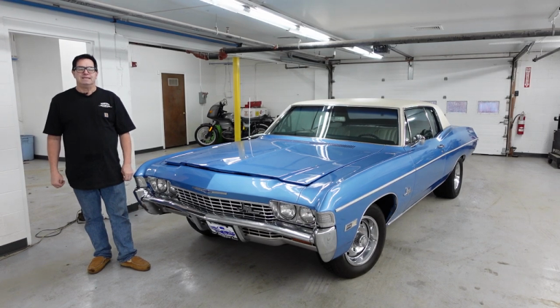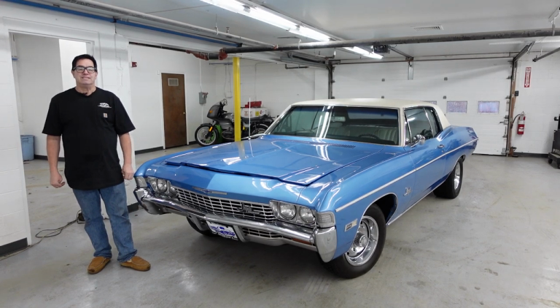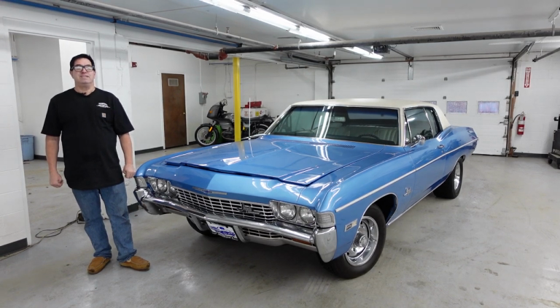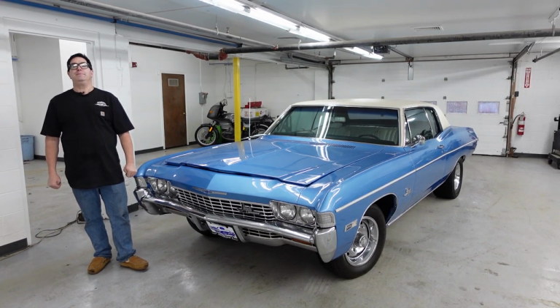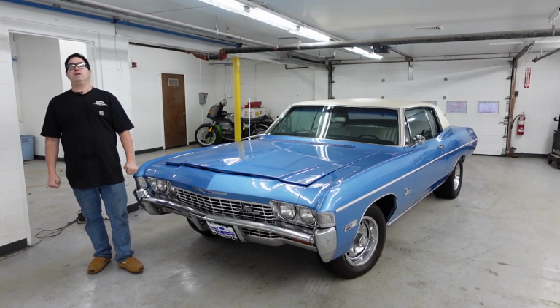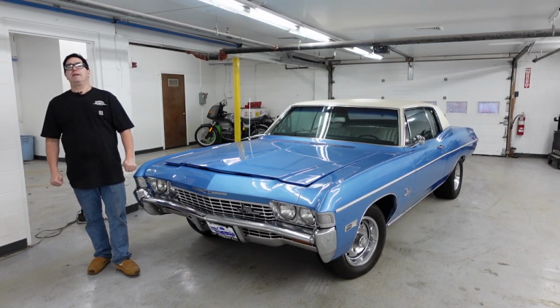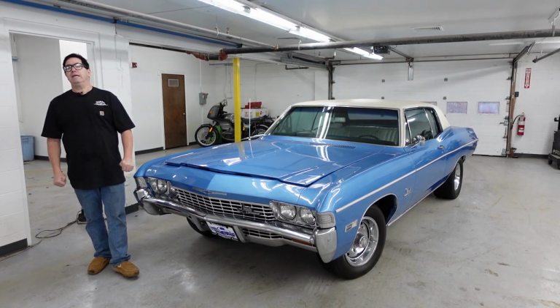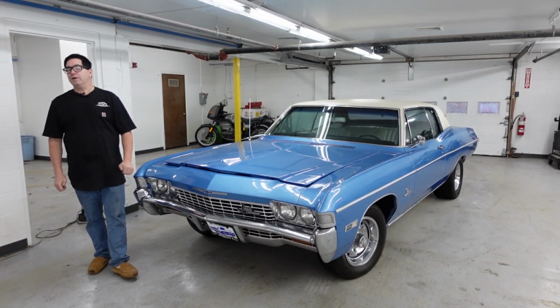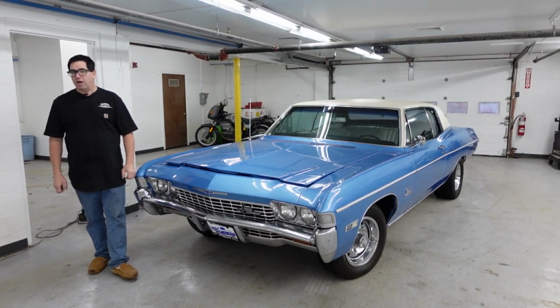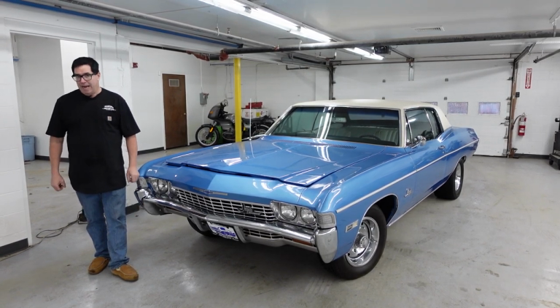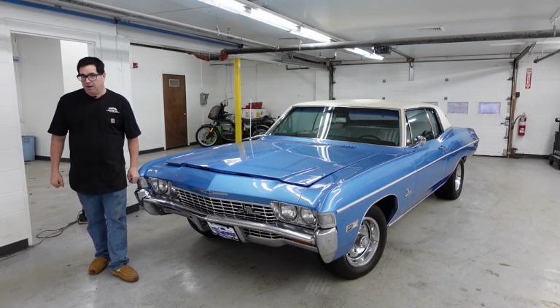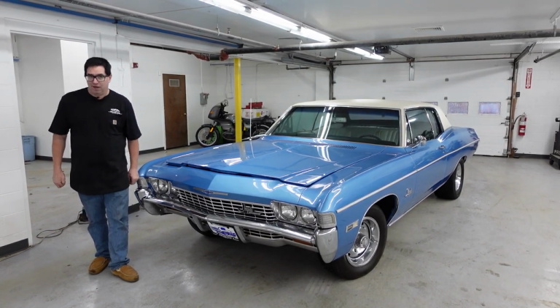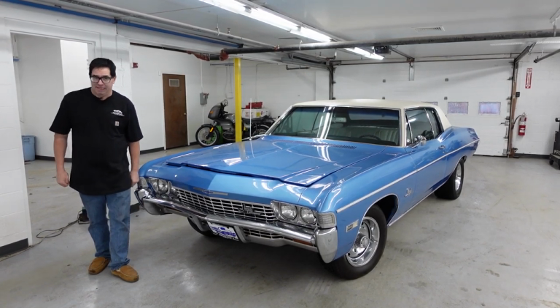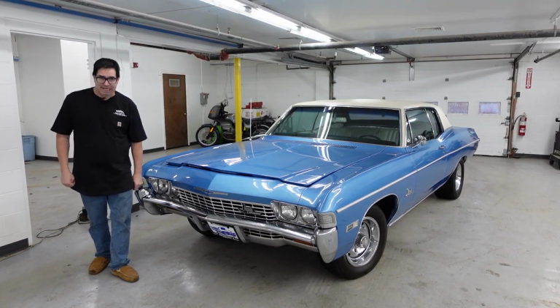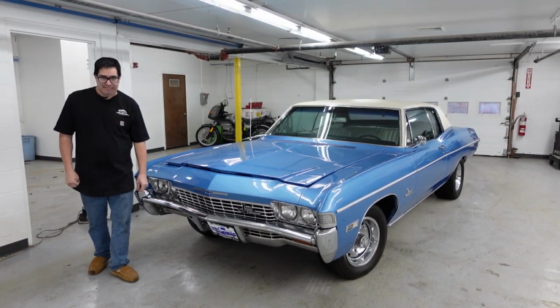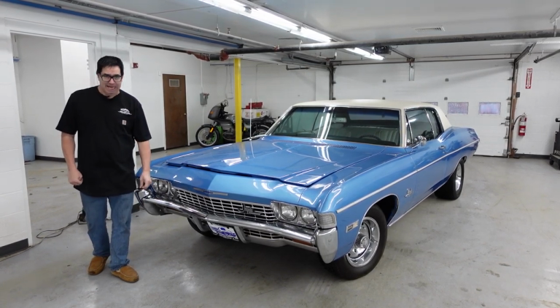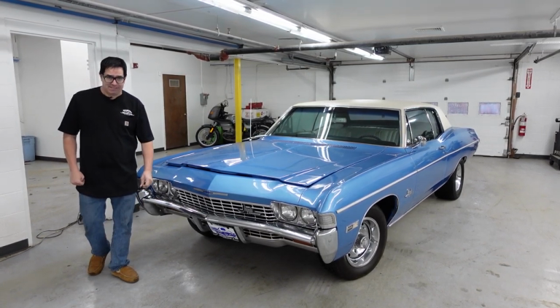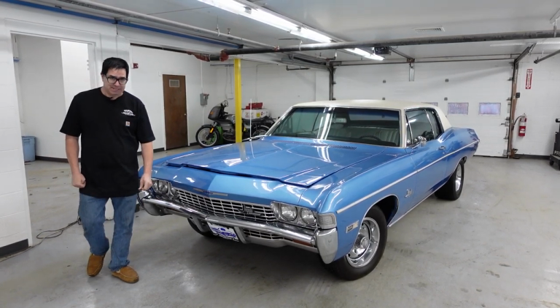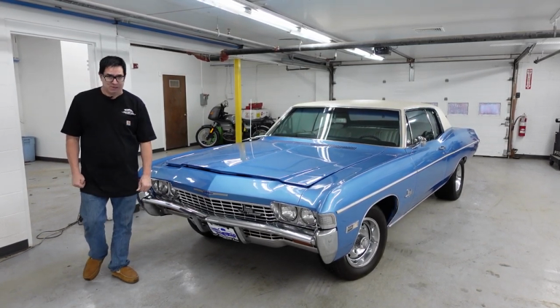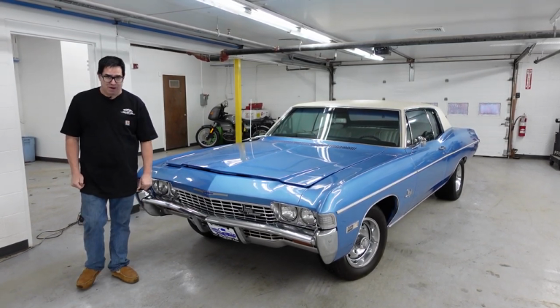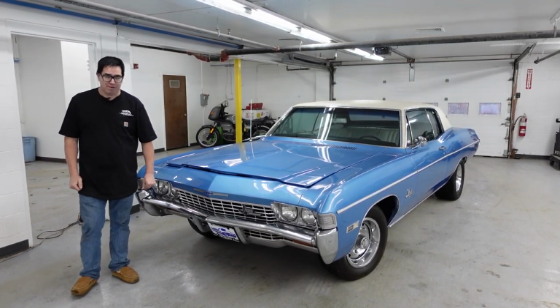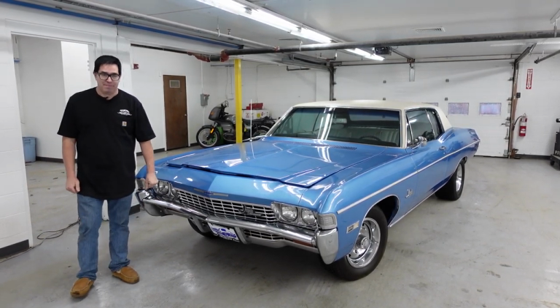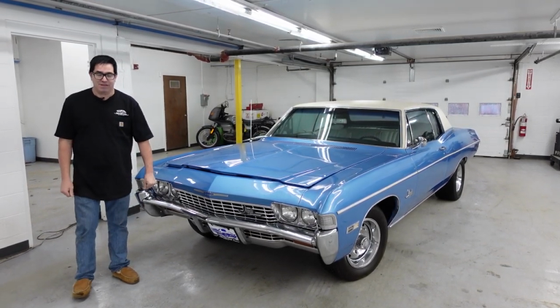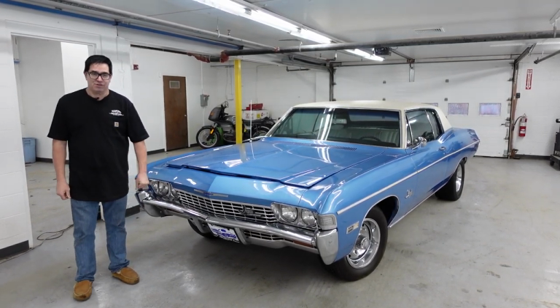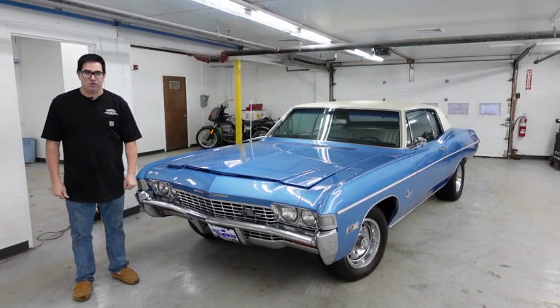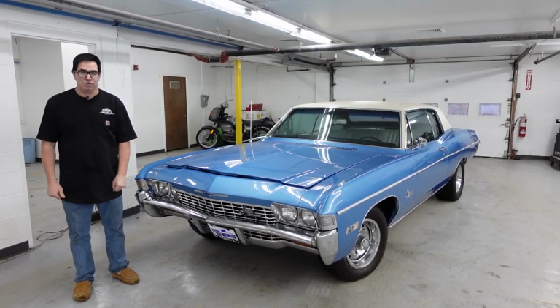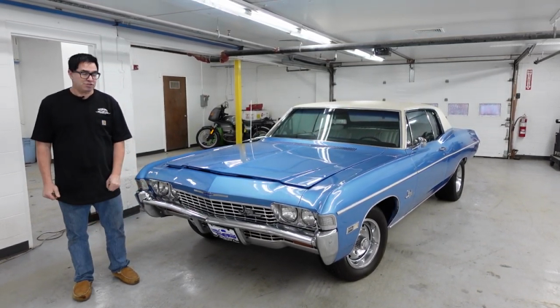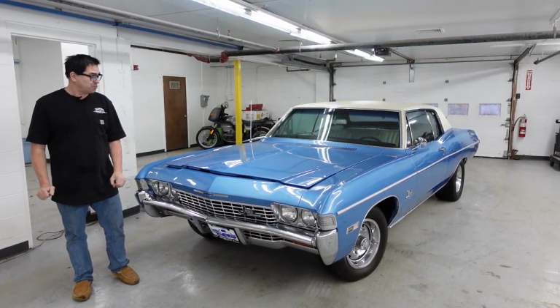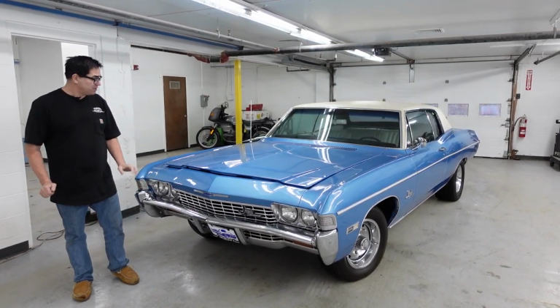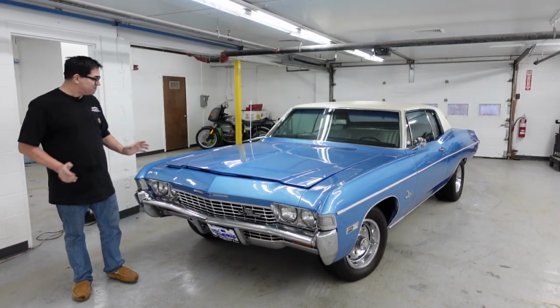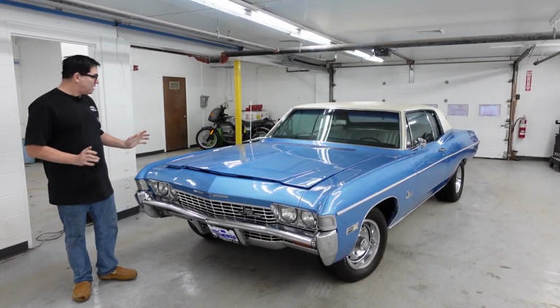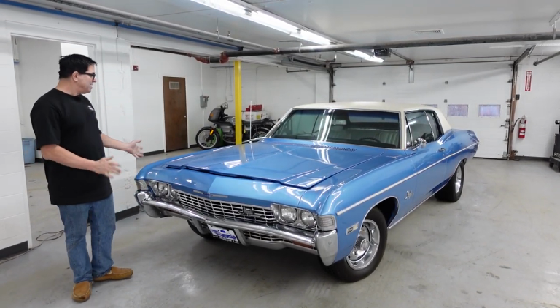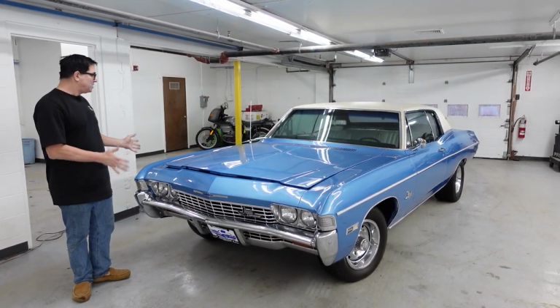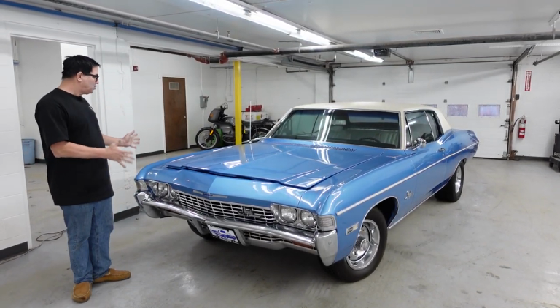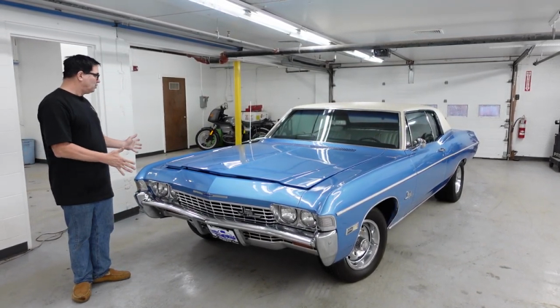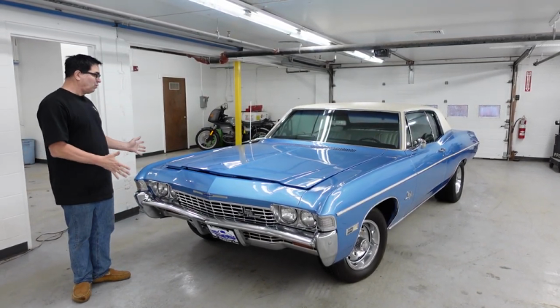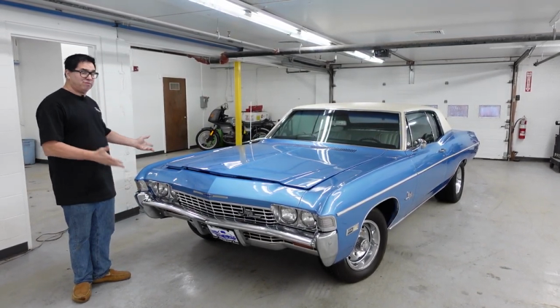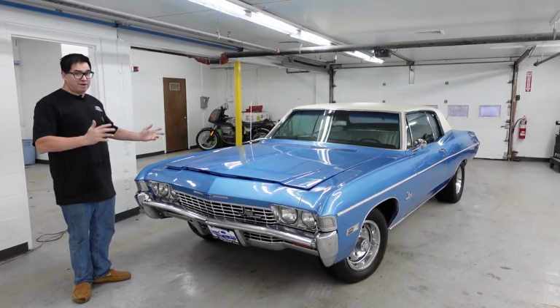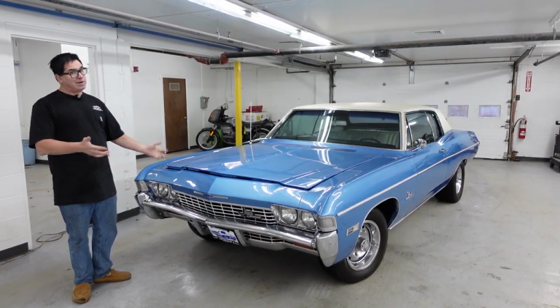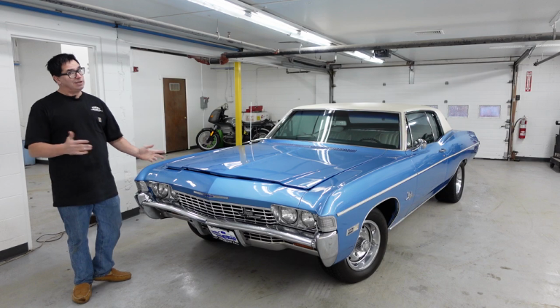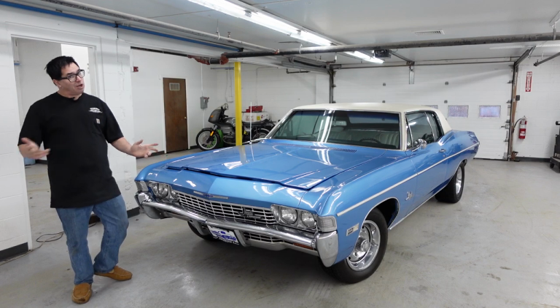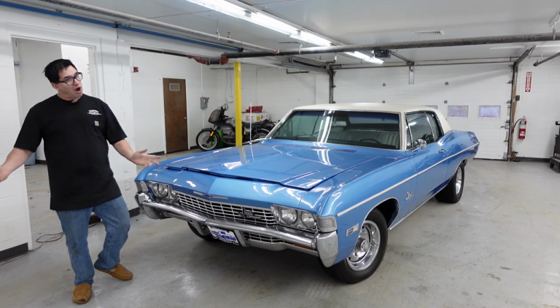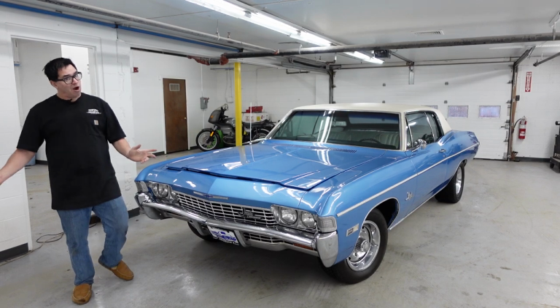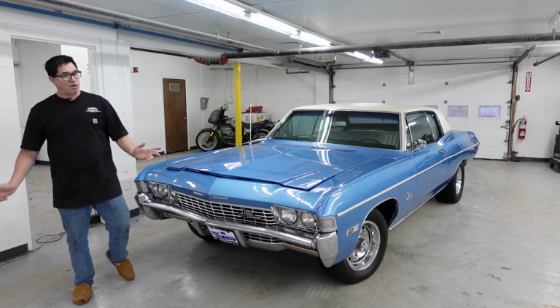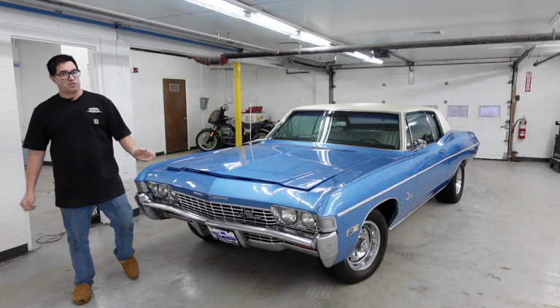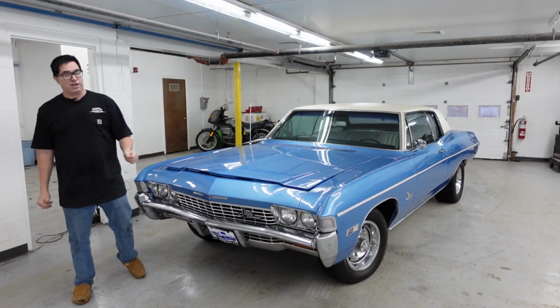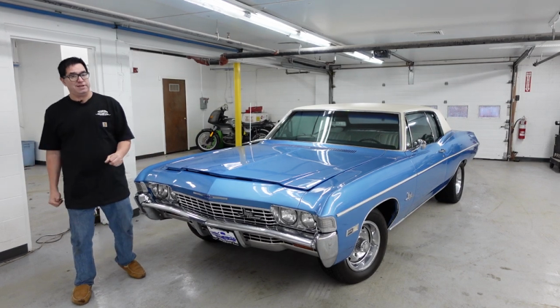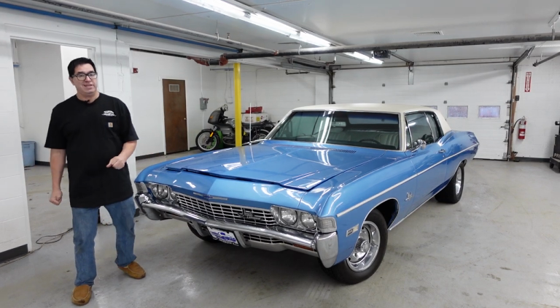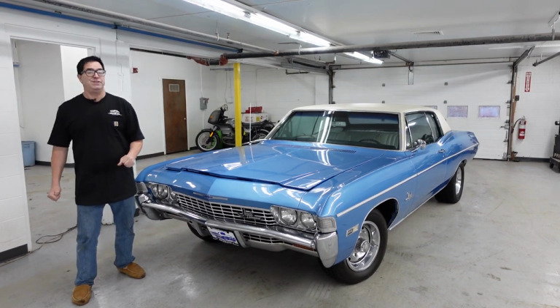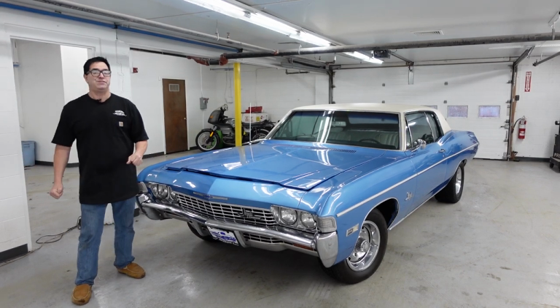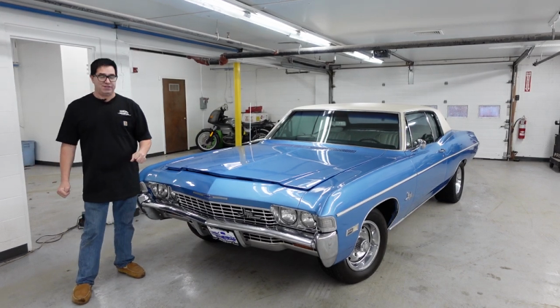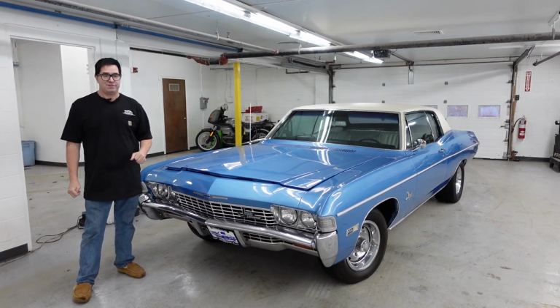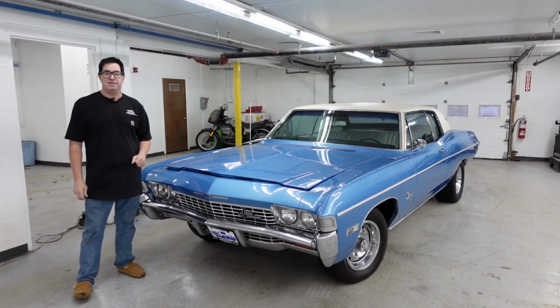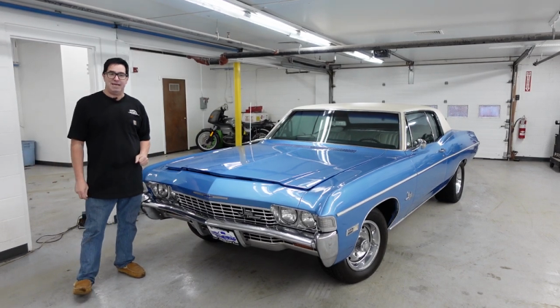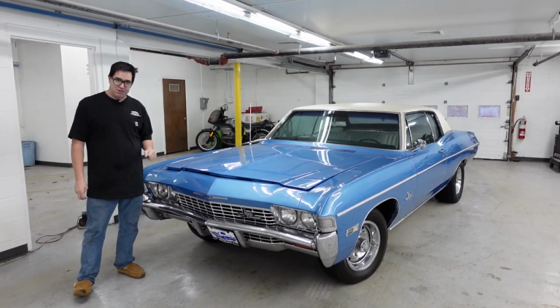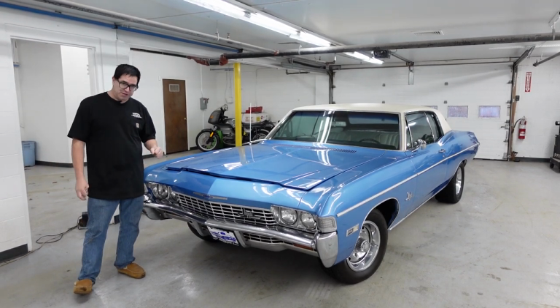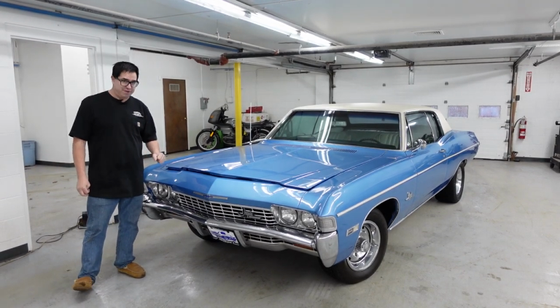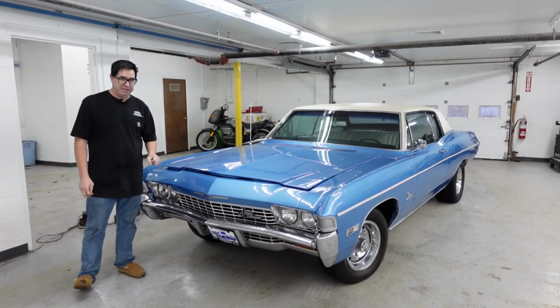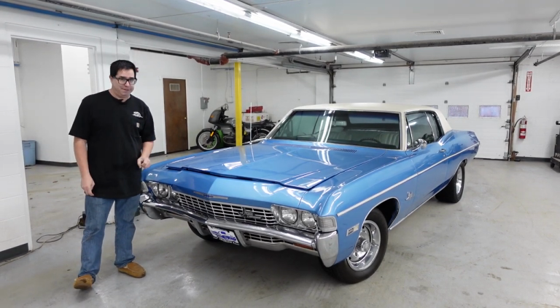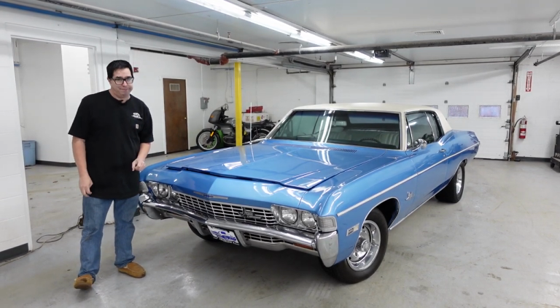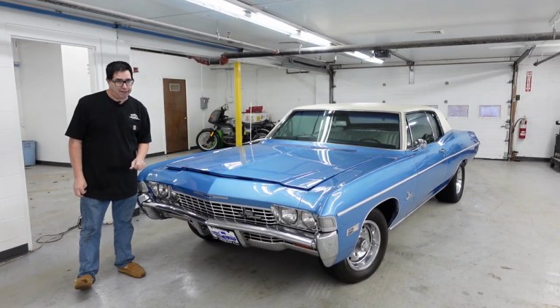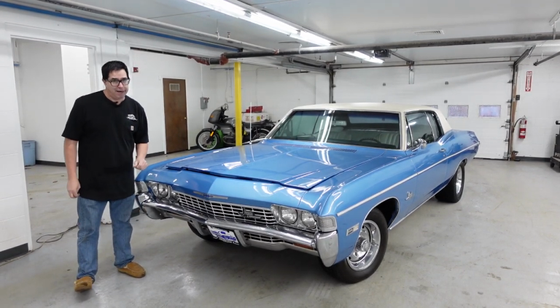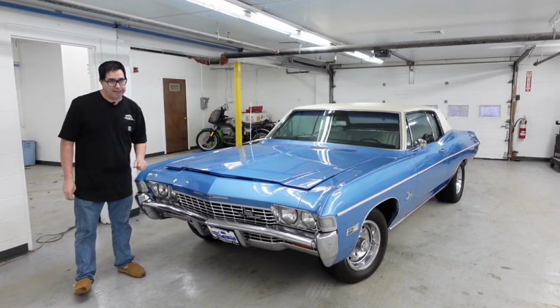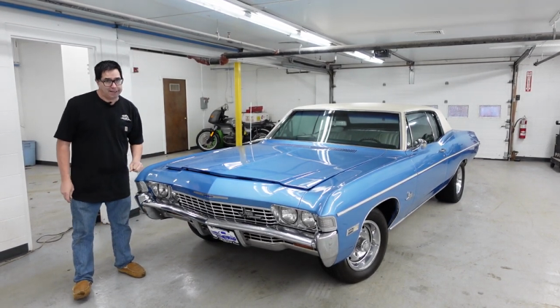Steve Bignotti here at High Octane Classics in Auburn, Massachusetts with a very cool, very large 1968 Chevy Impala.